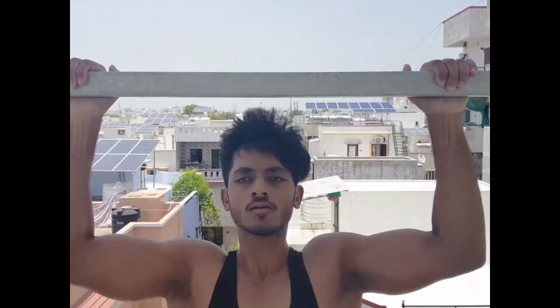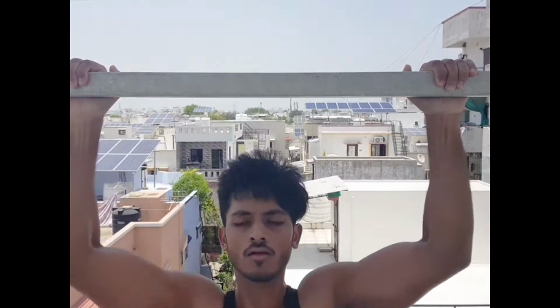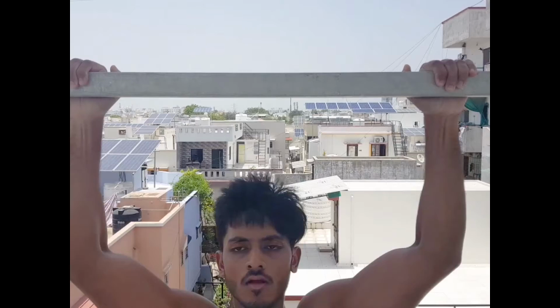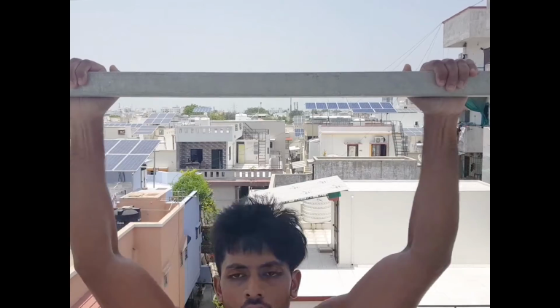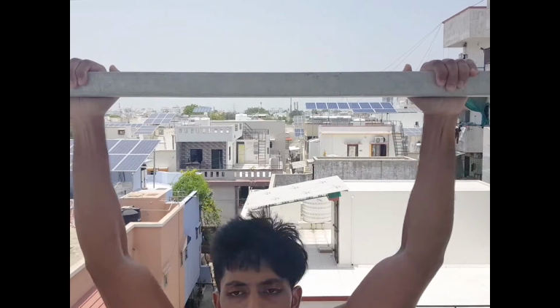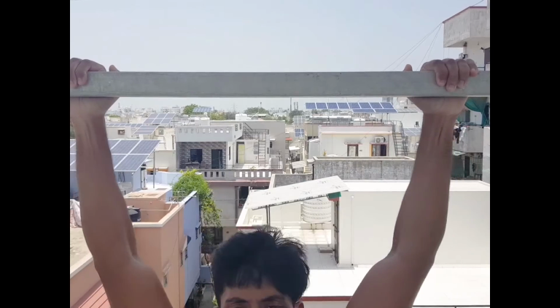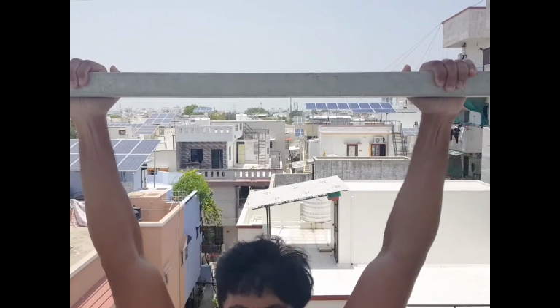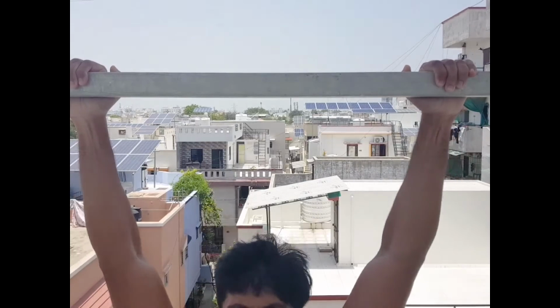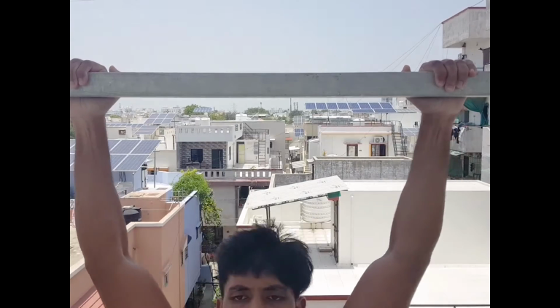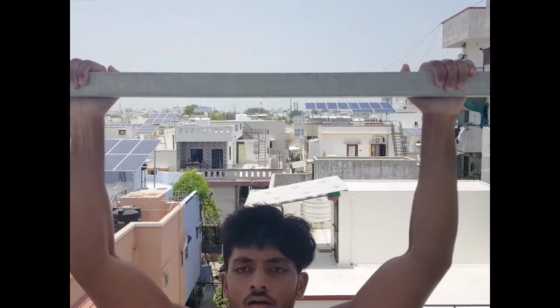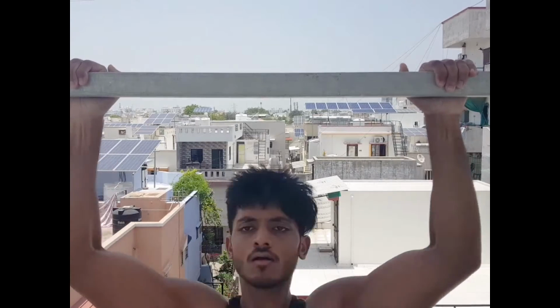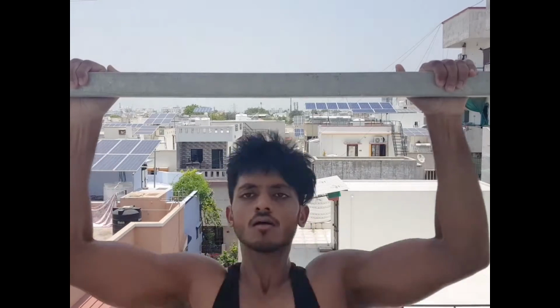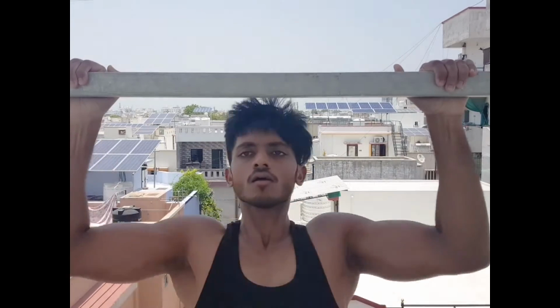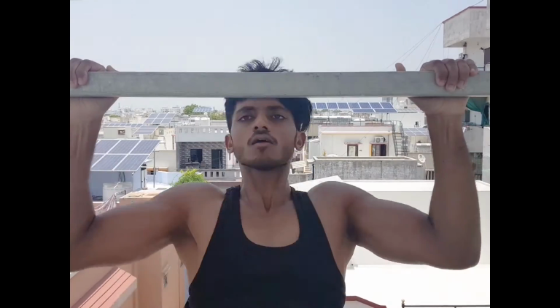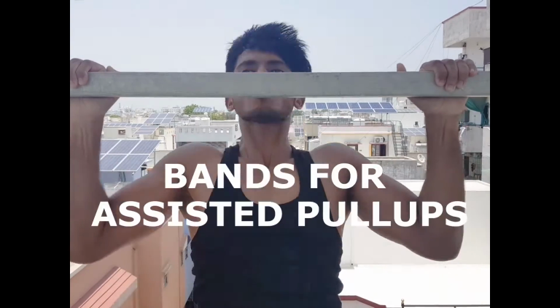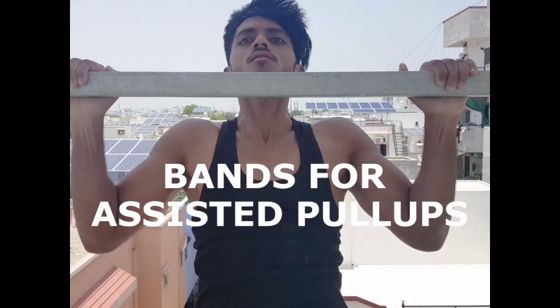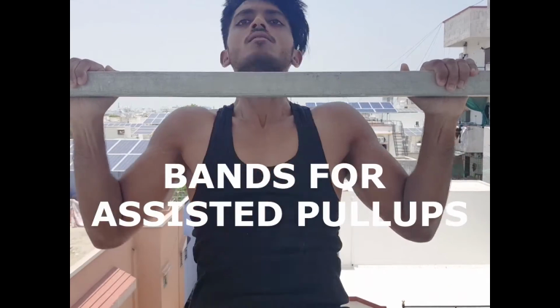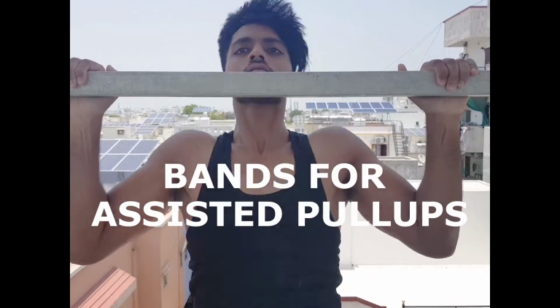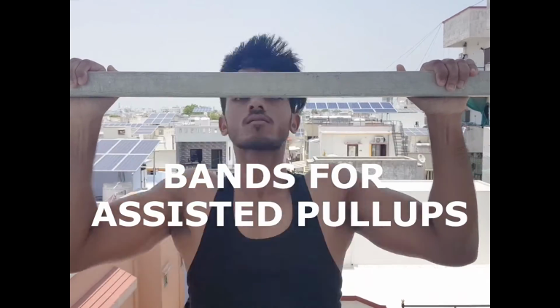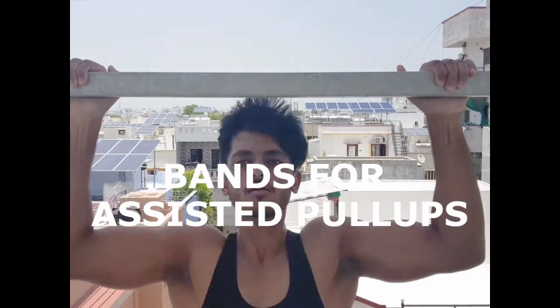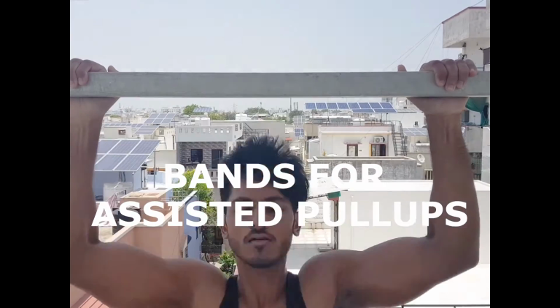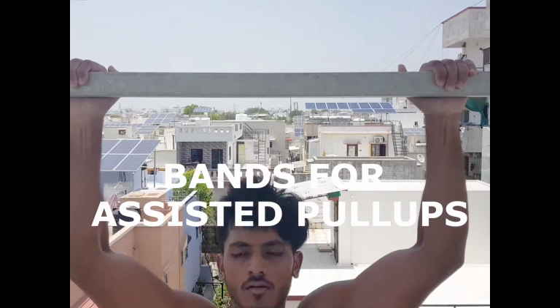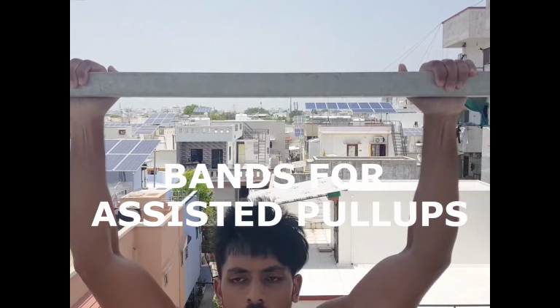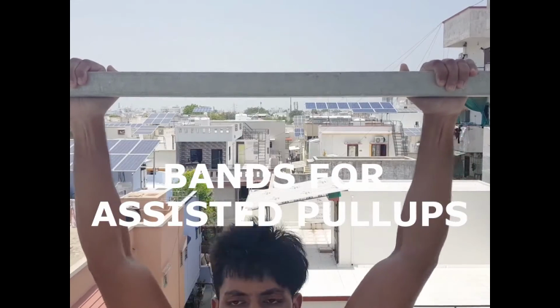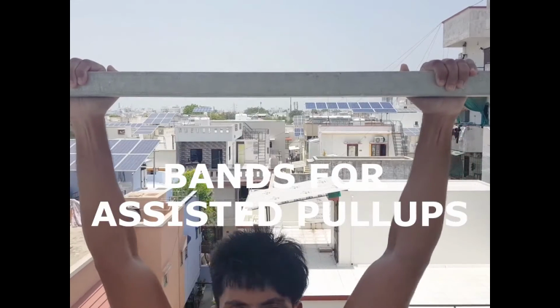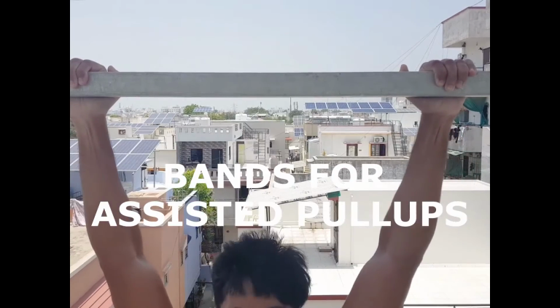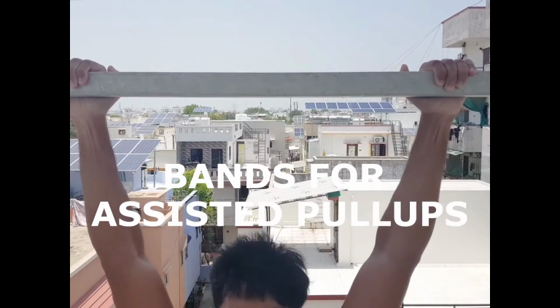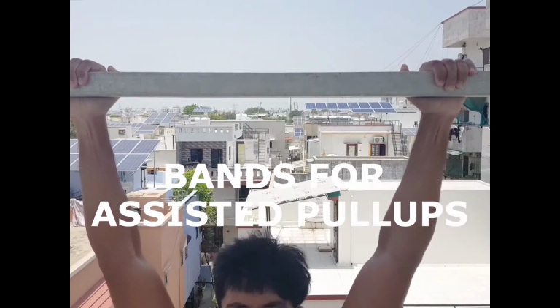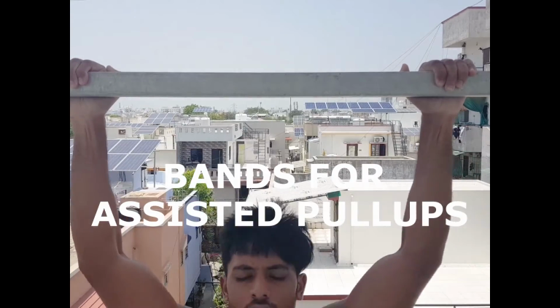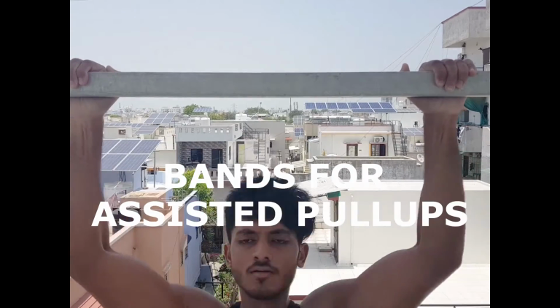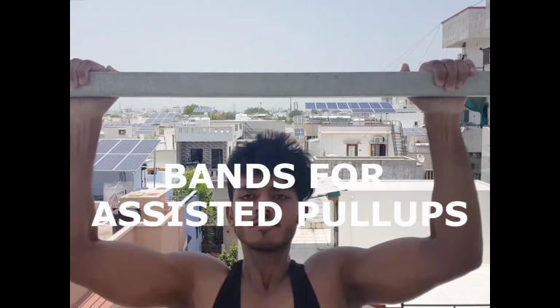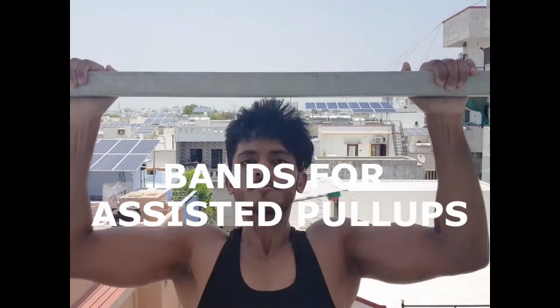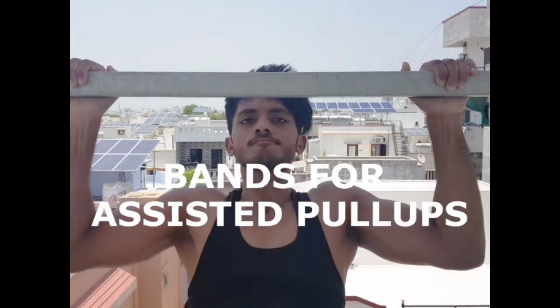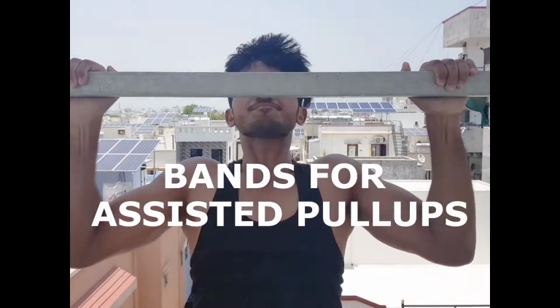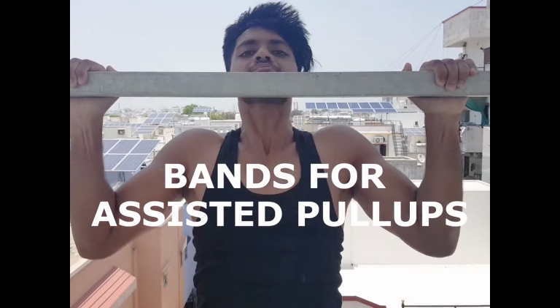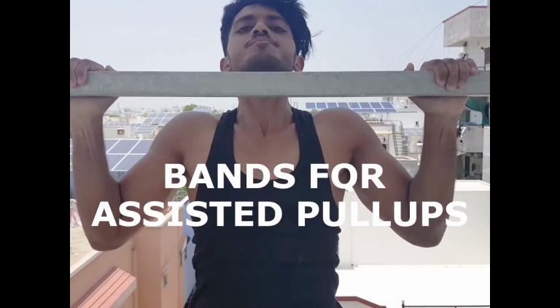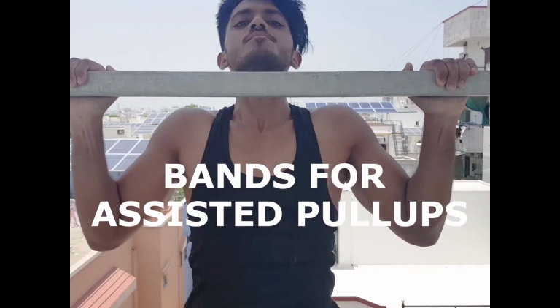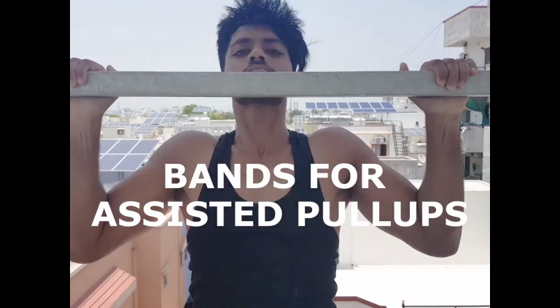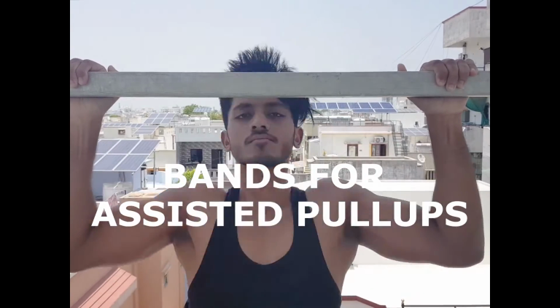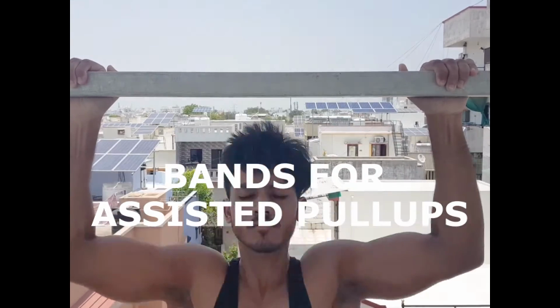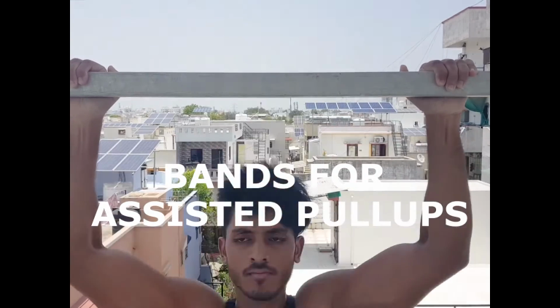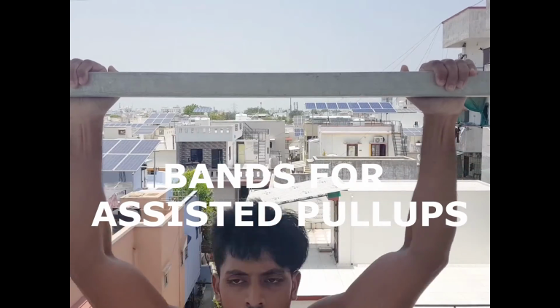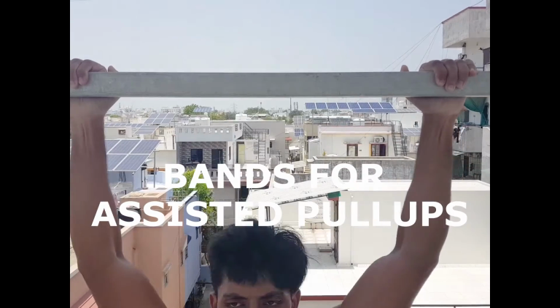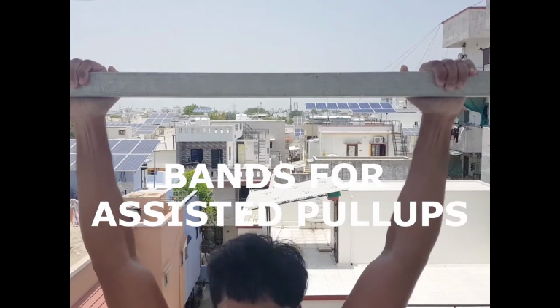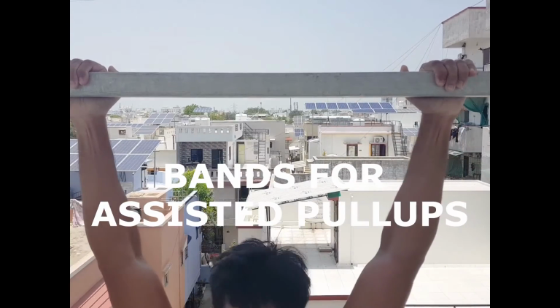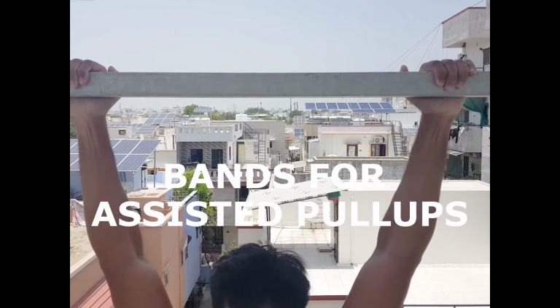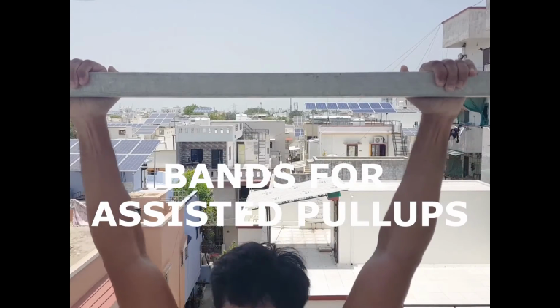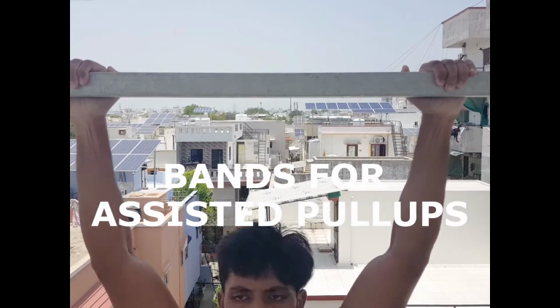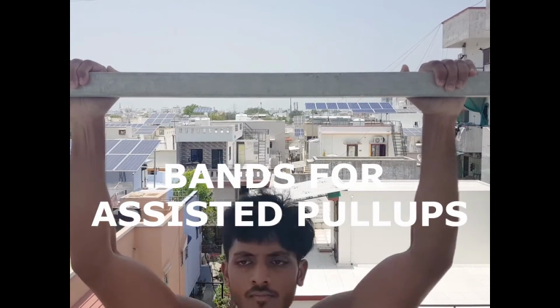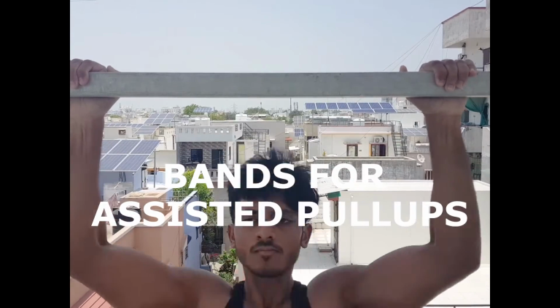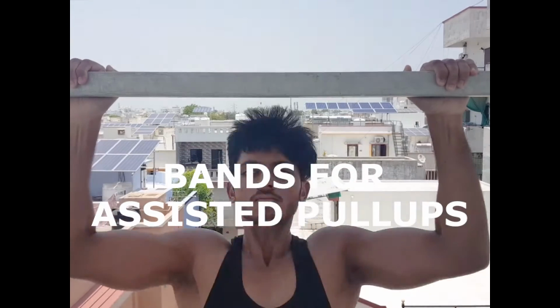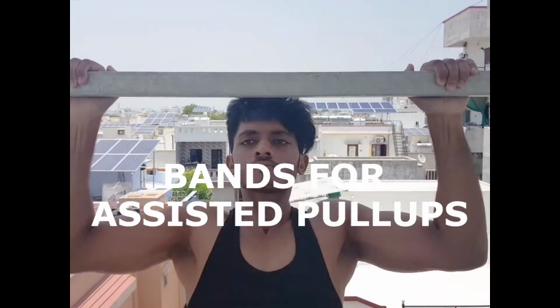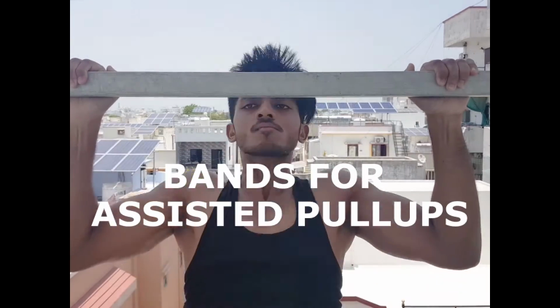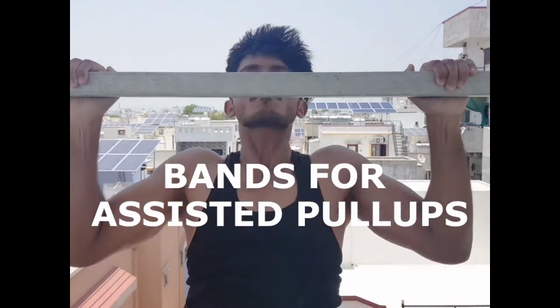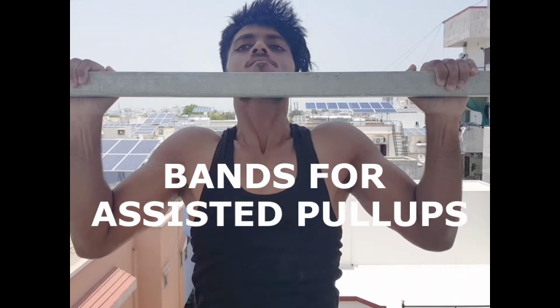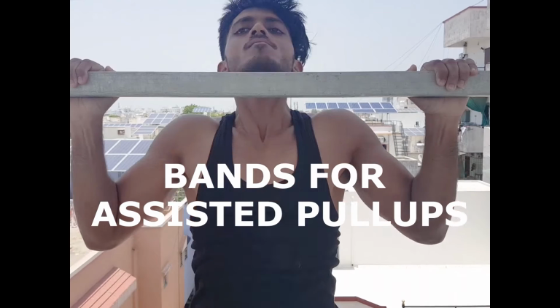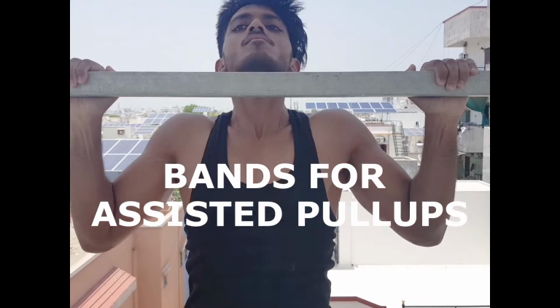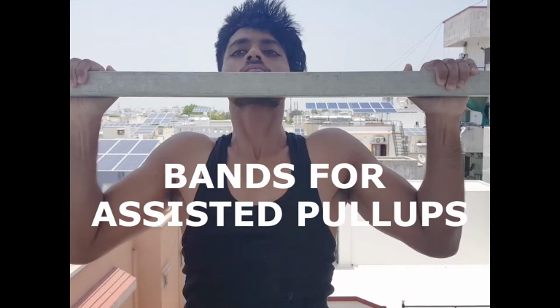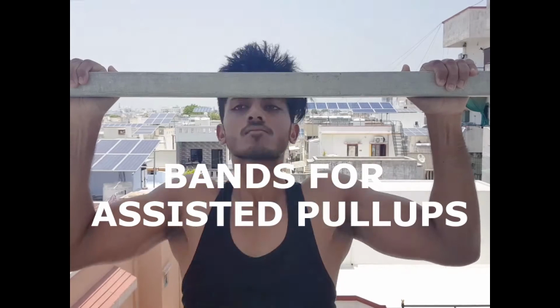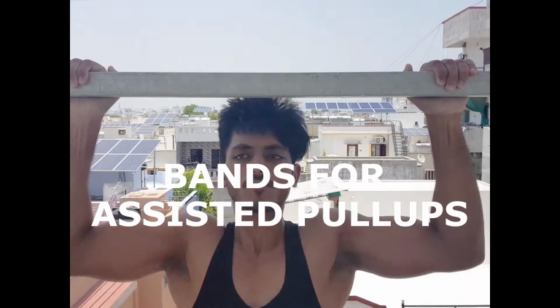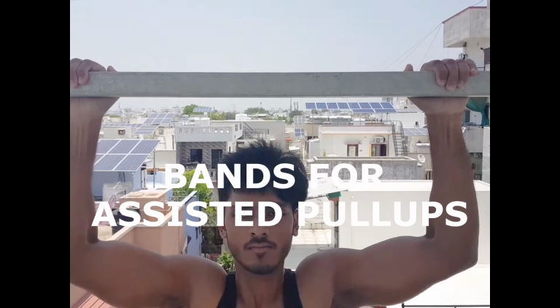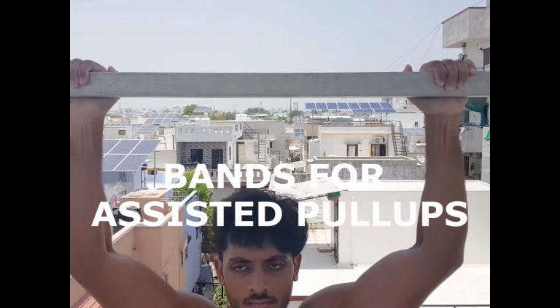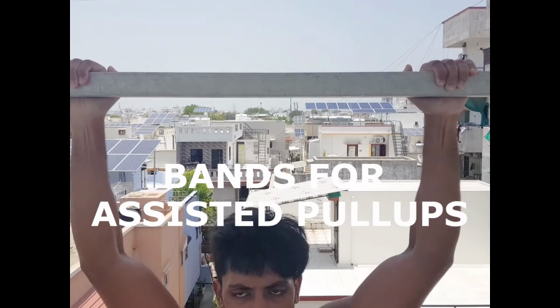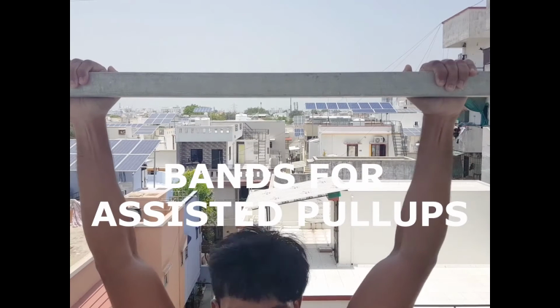The most important thing is, if you don't have a pull-up bar, you should get yourself a high resistance band. I'll leave a link in the description.